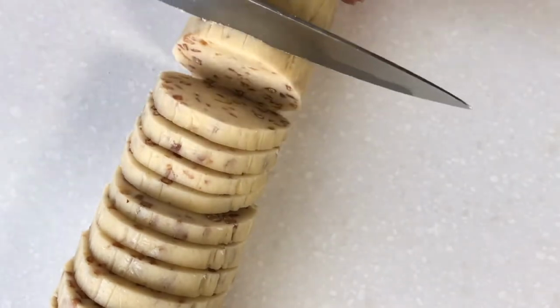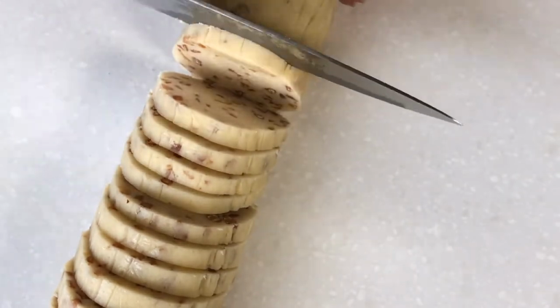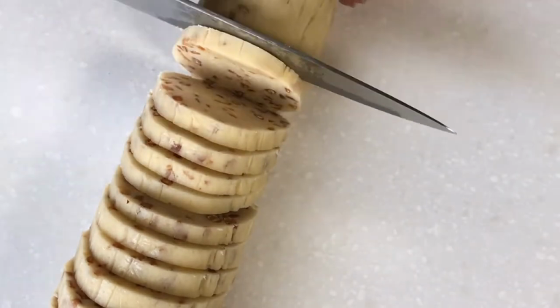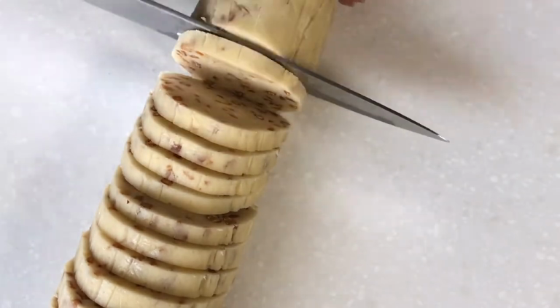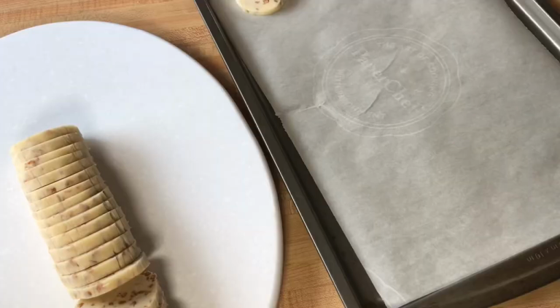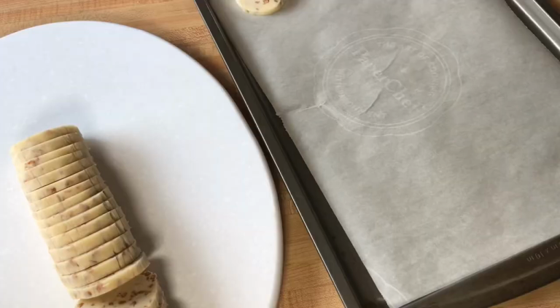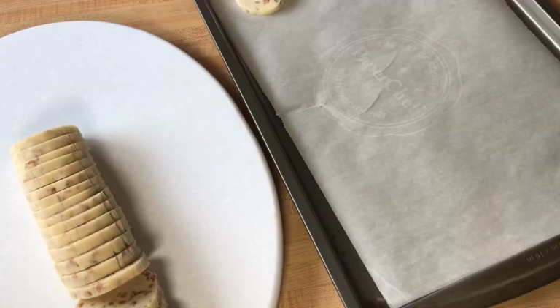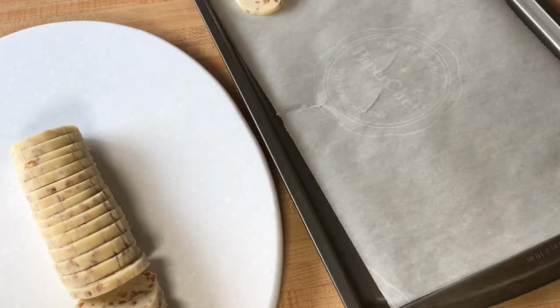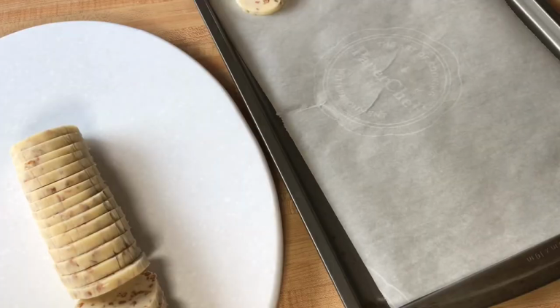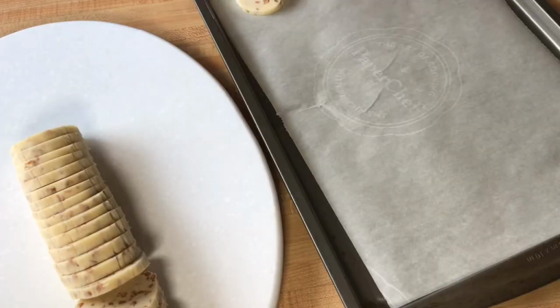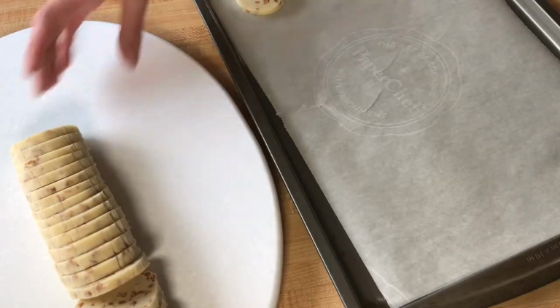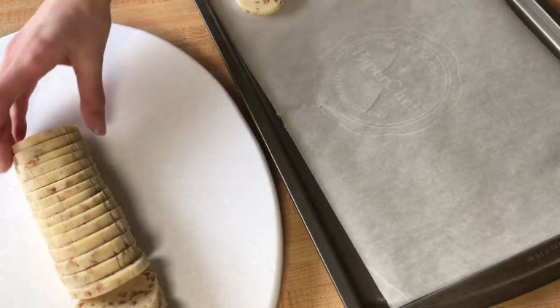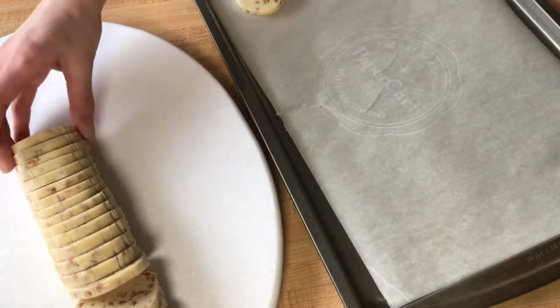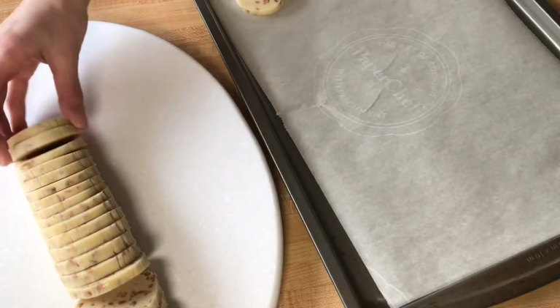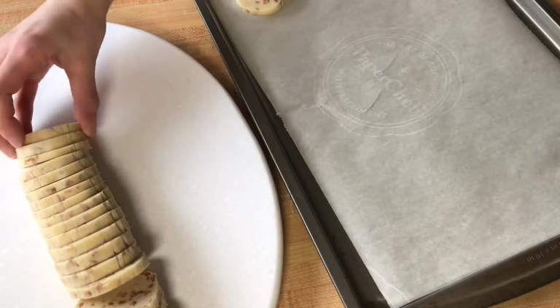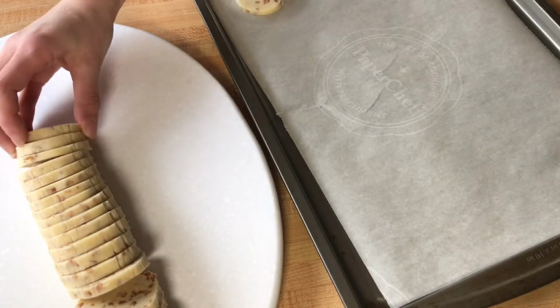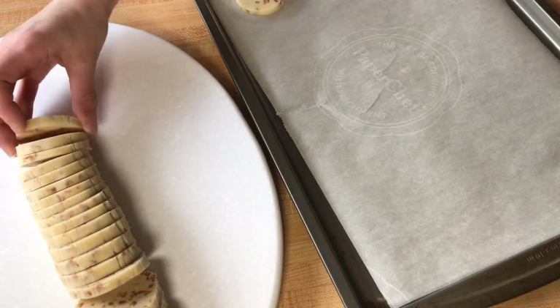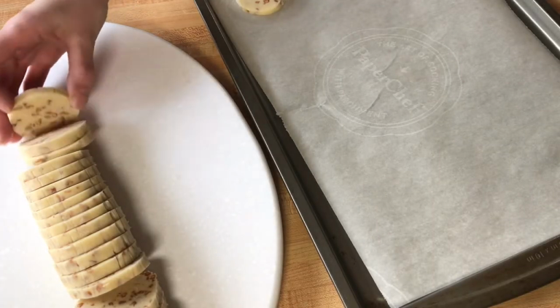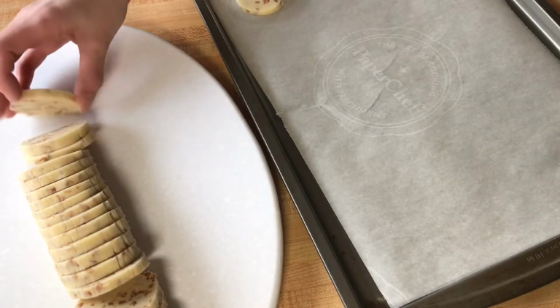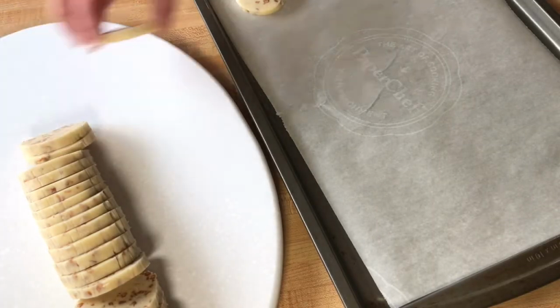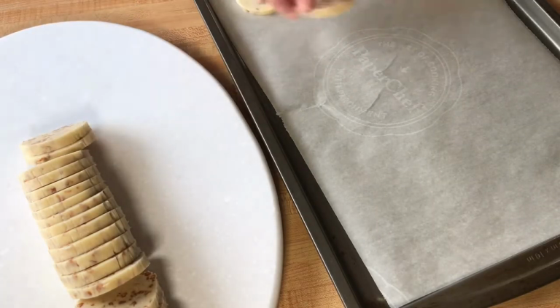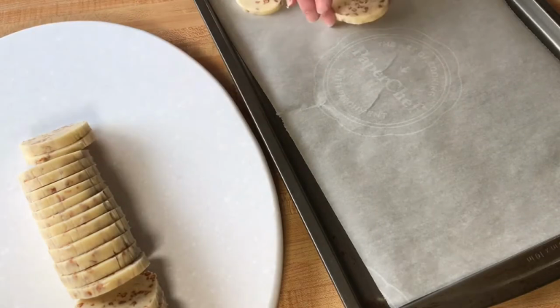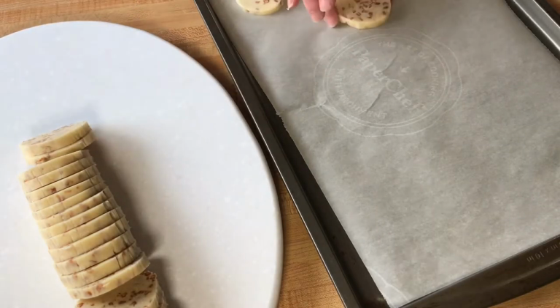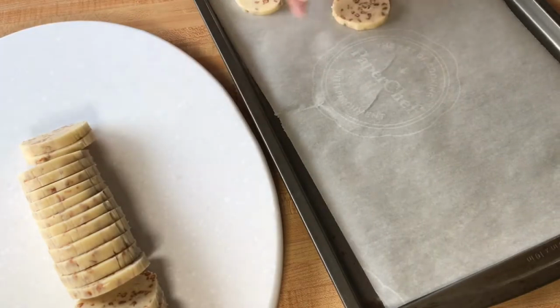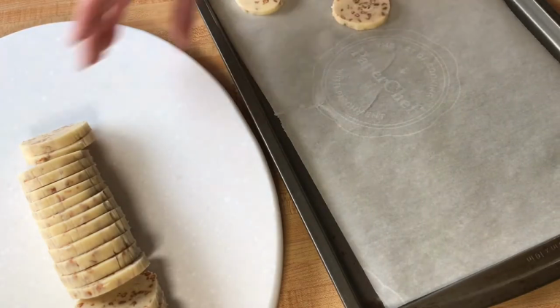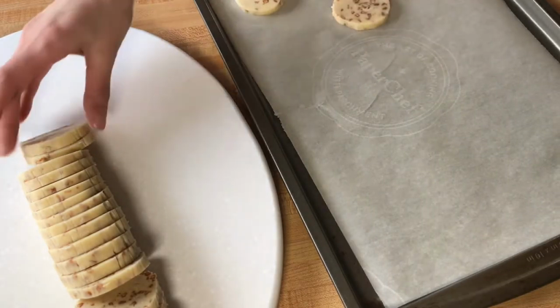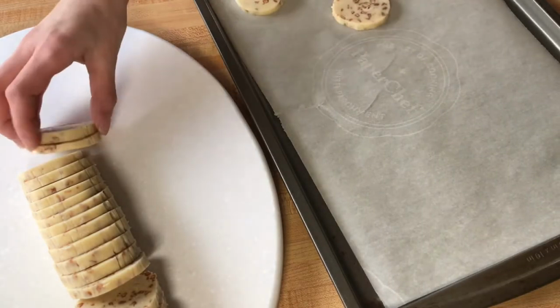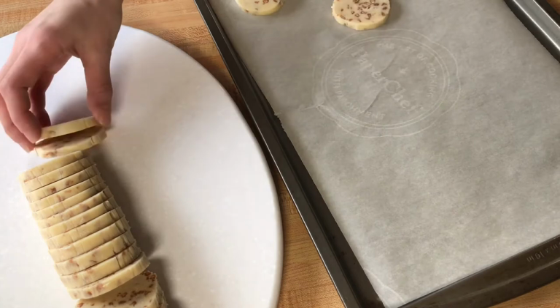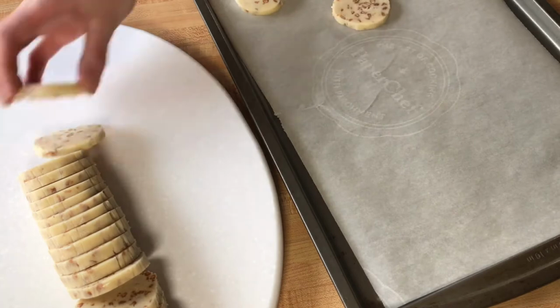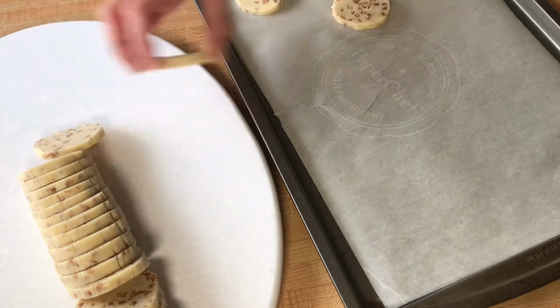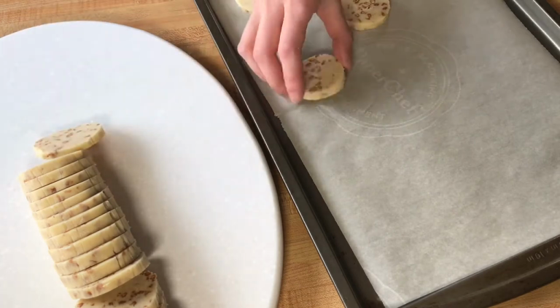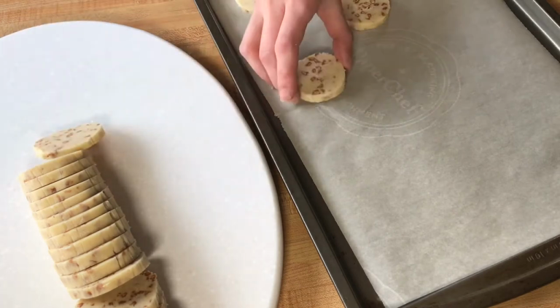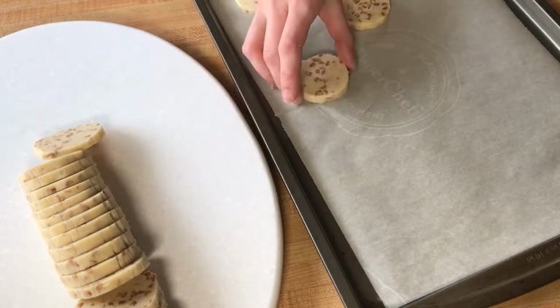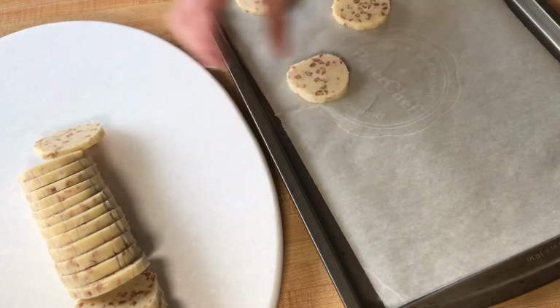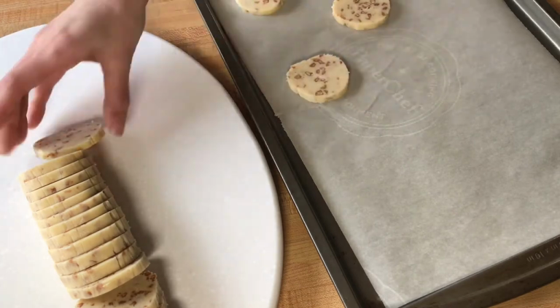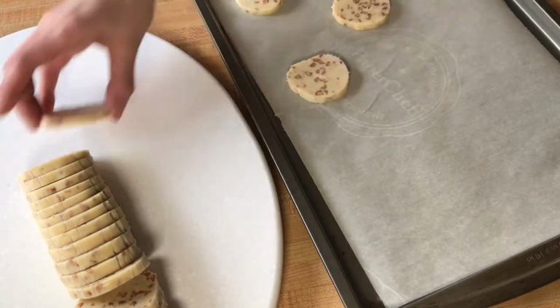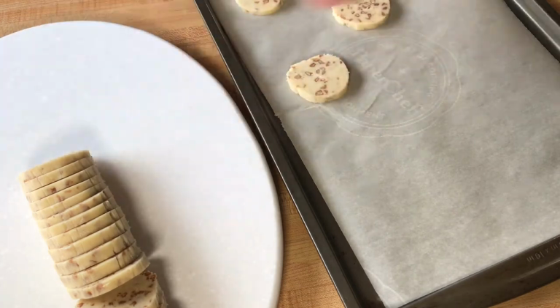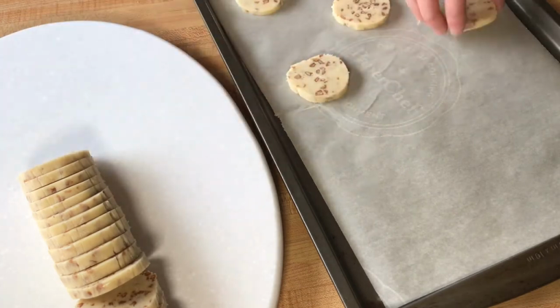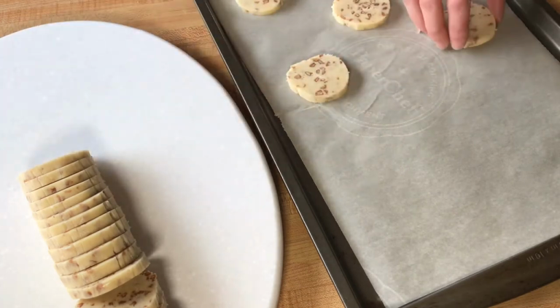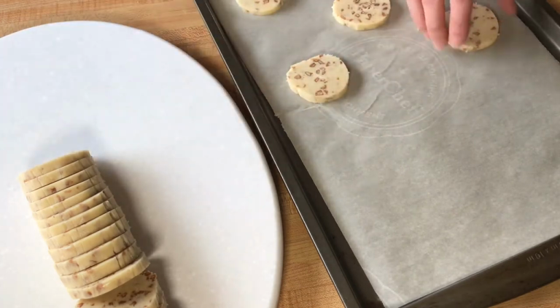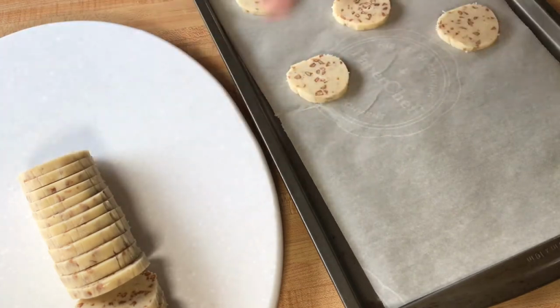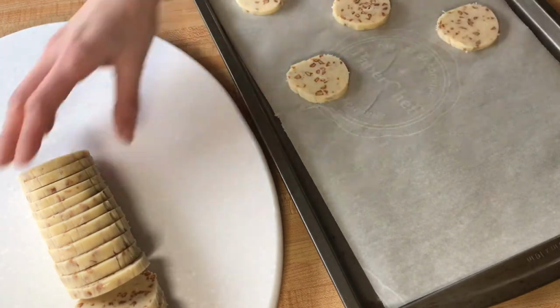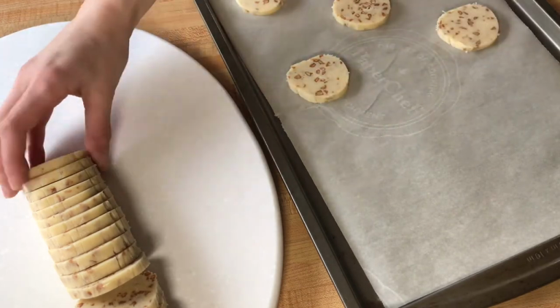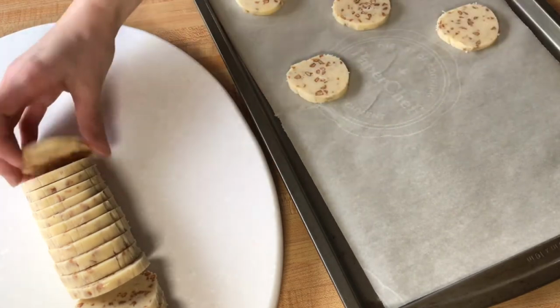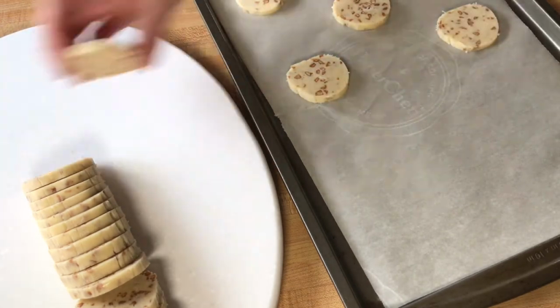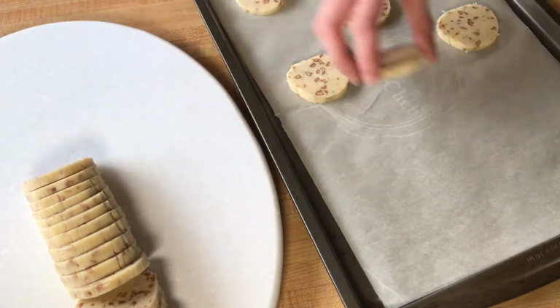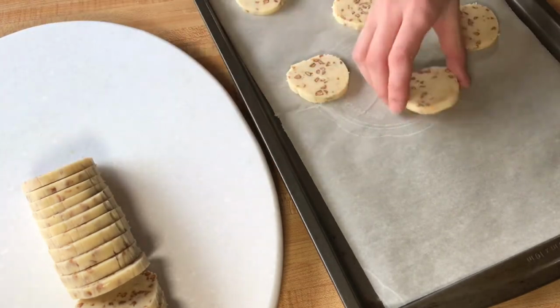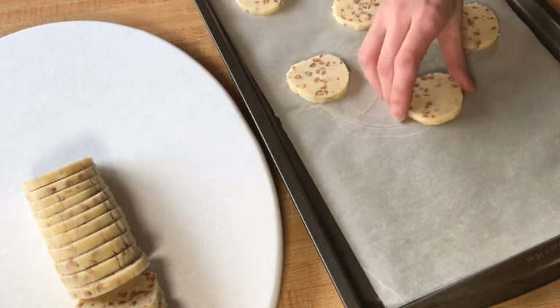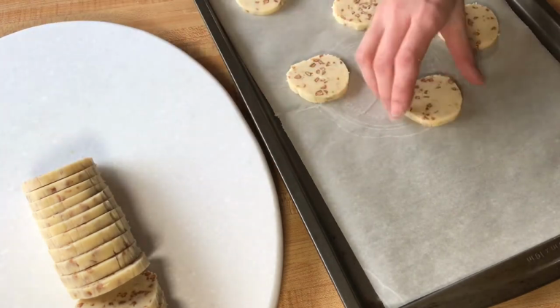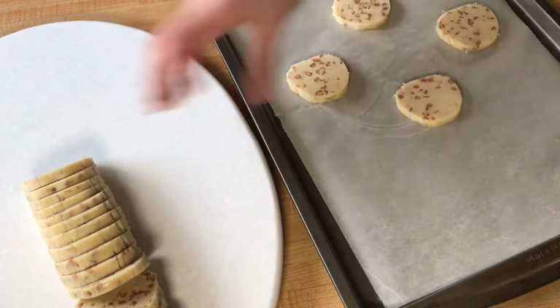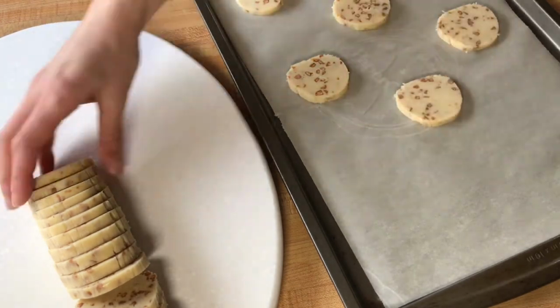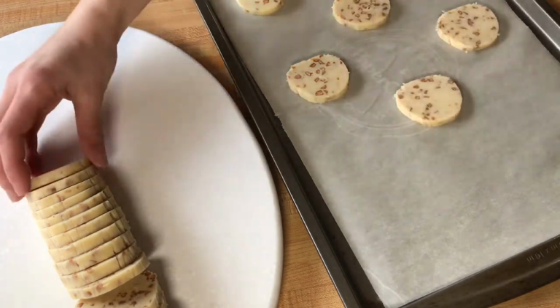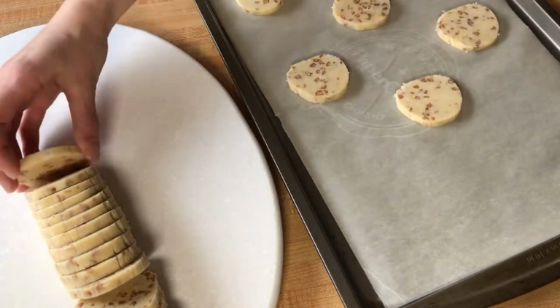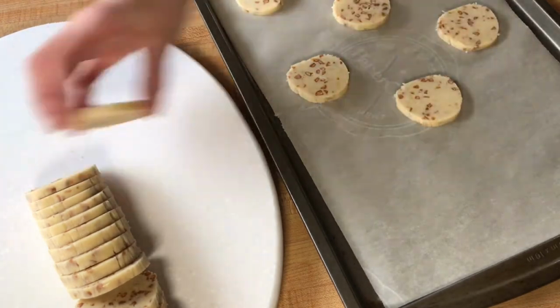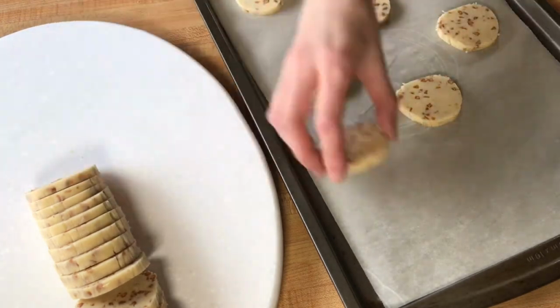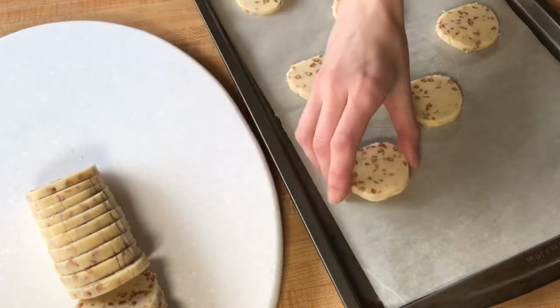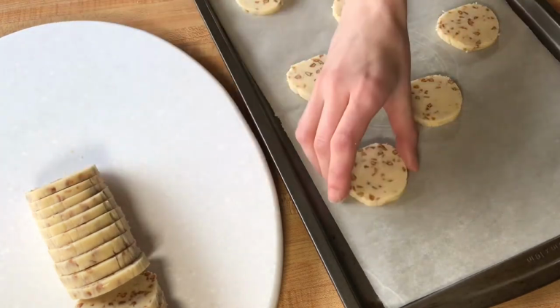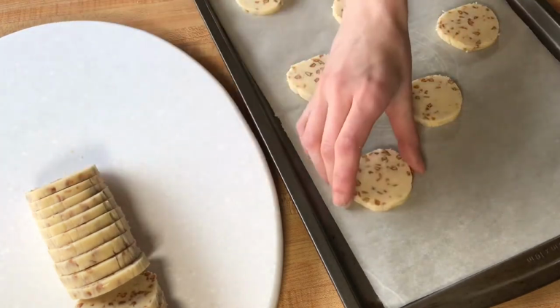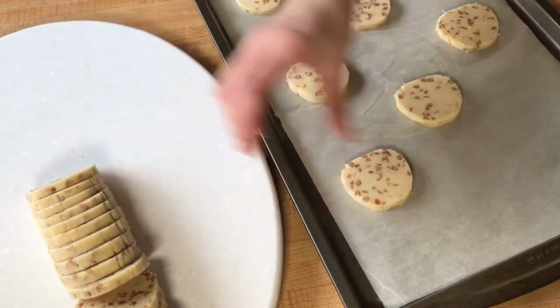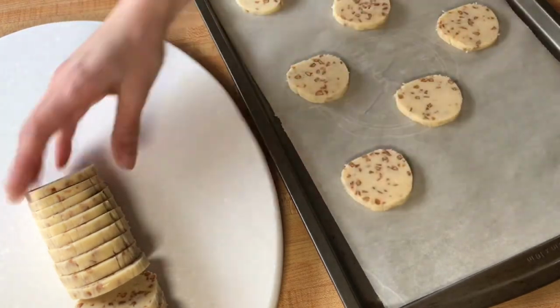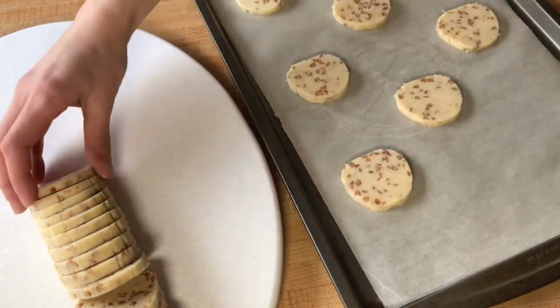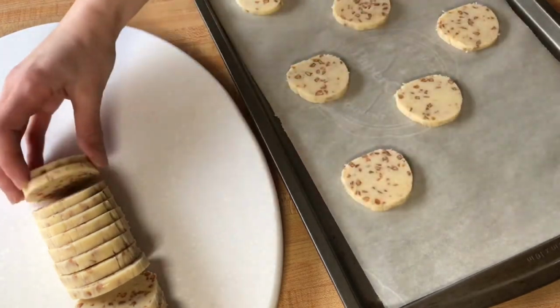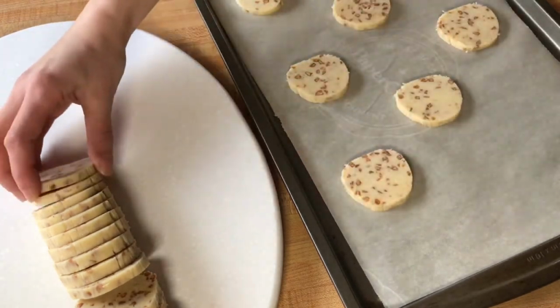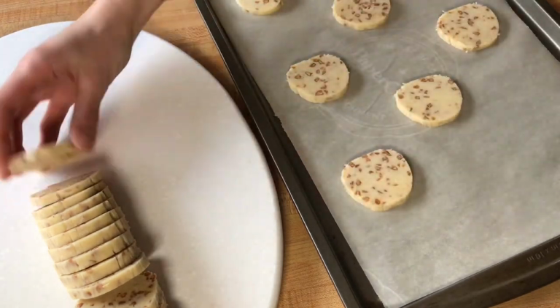Place your cookie slices onto a parchment-lined cookie sheet, leaving a little bit of room between cookies for spreading.